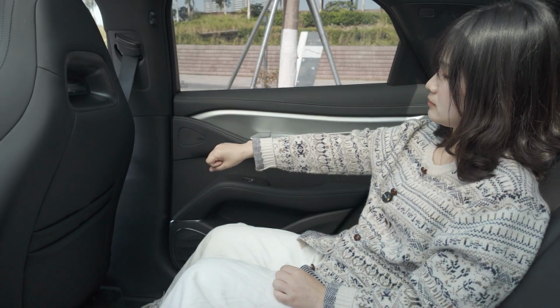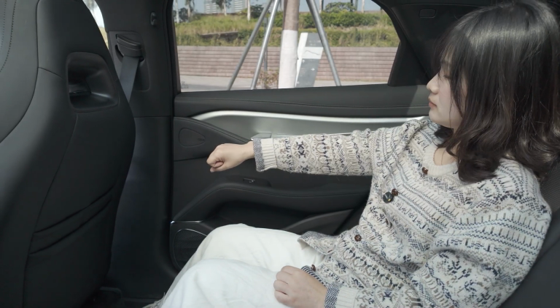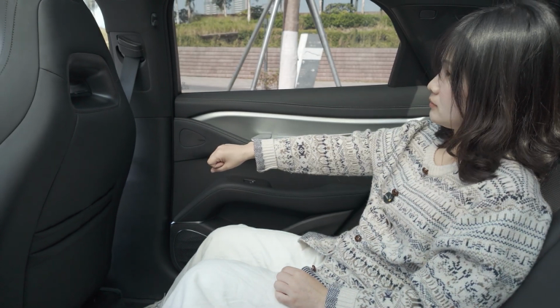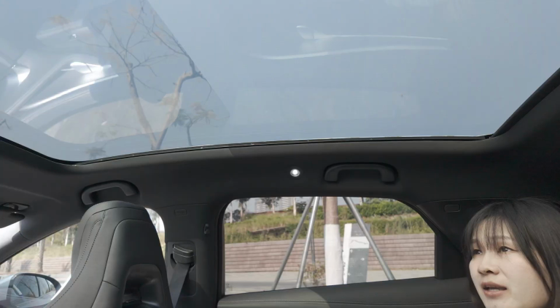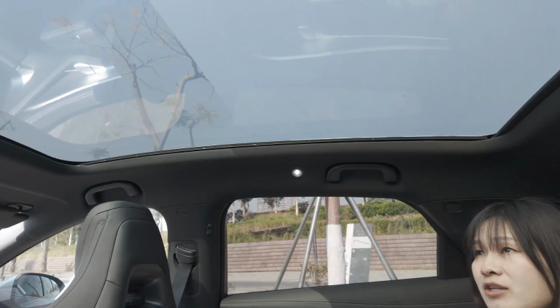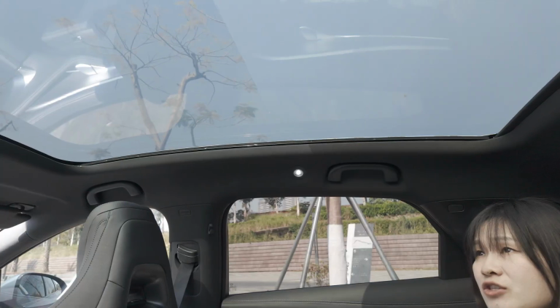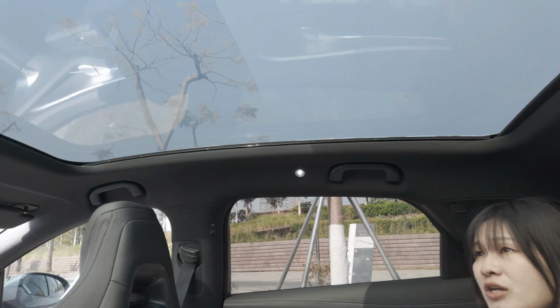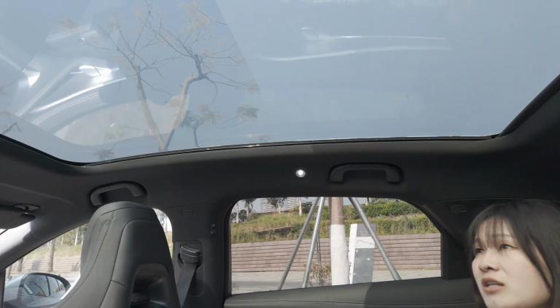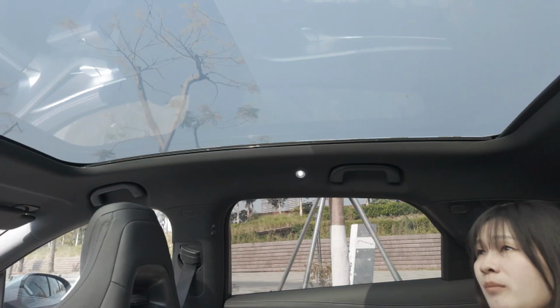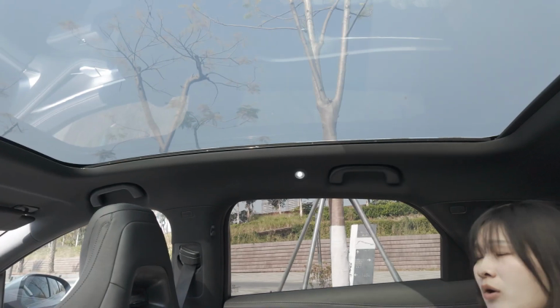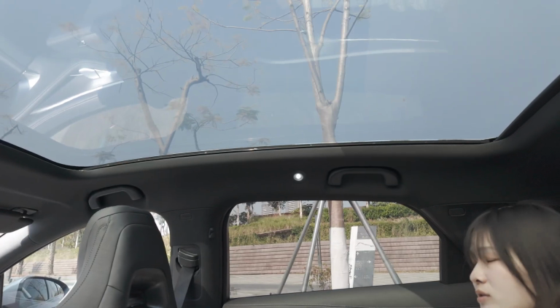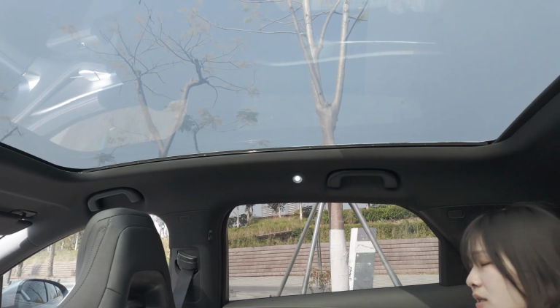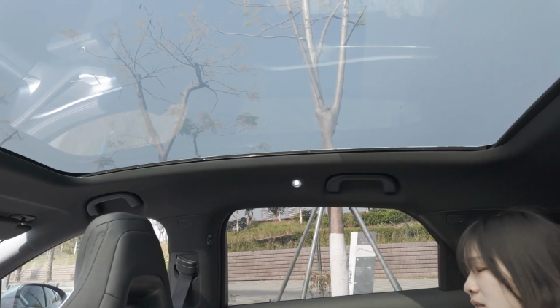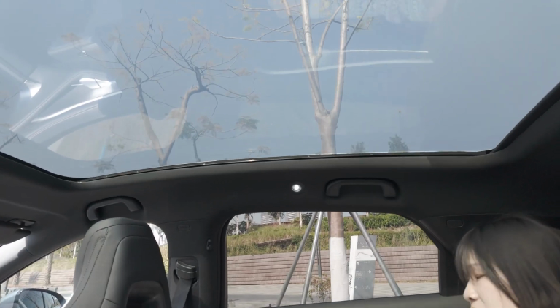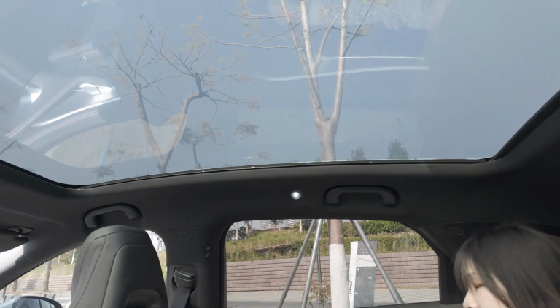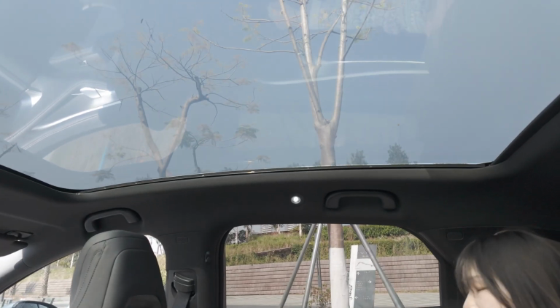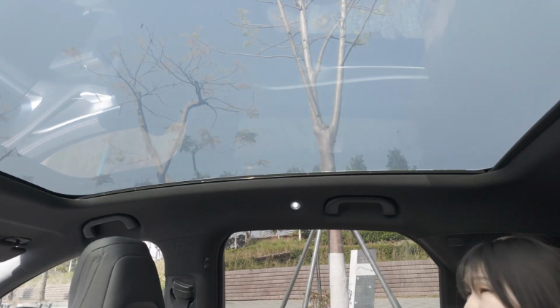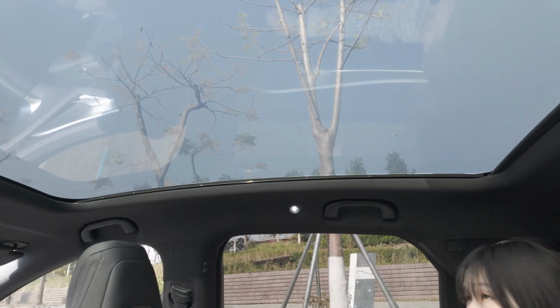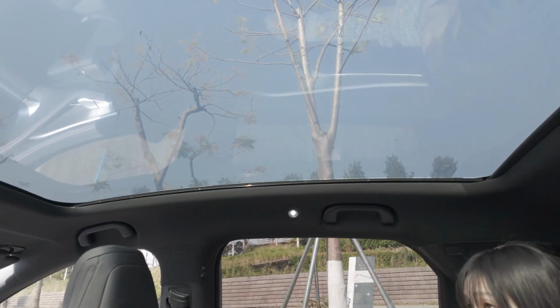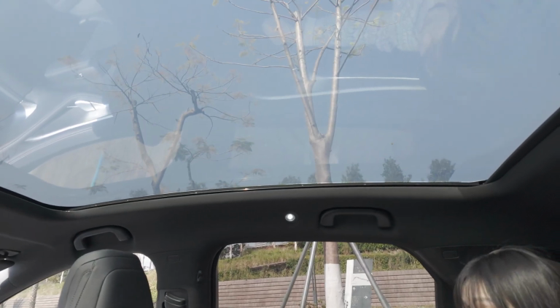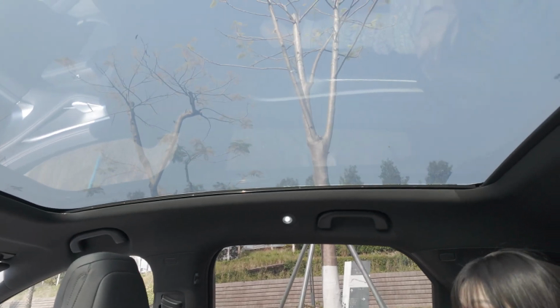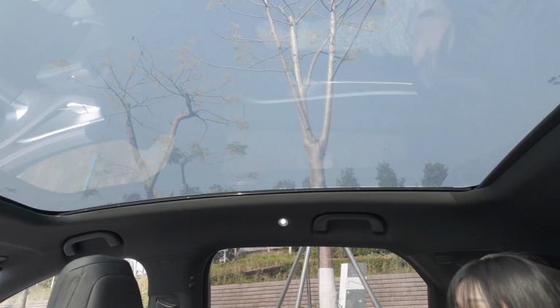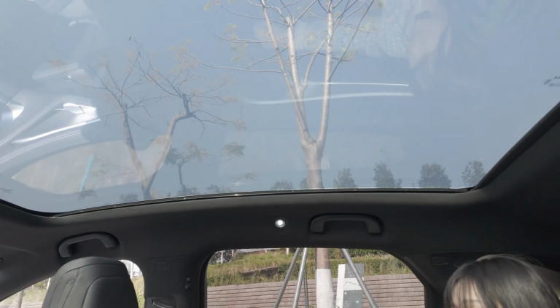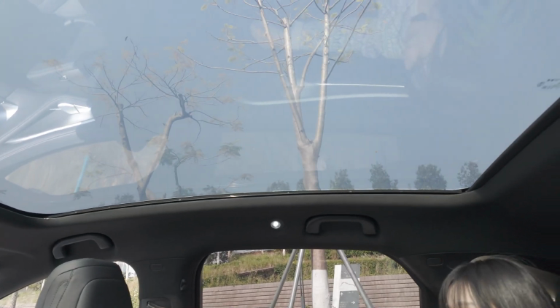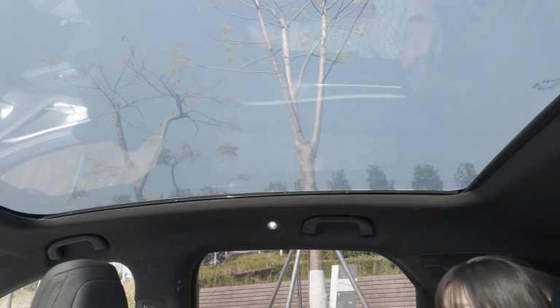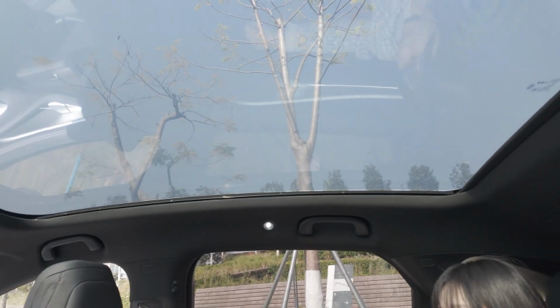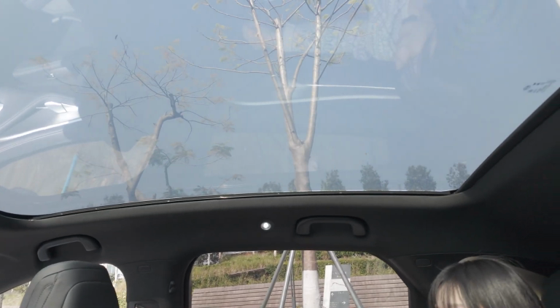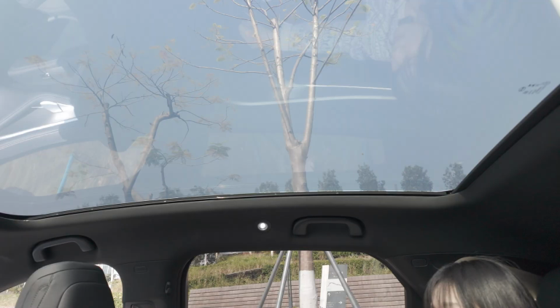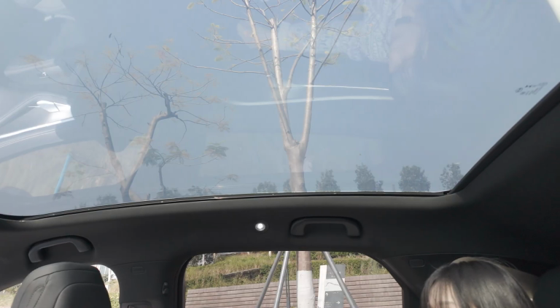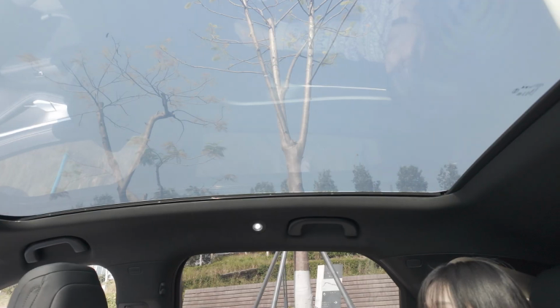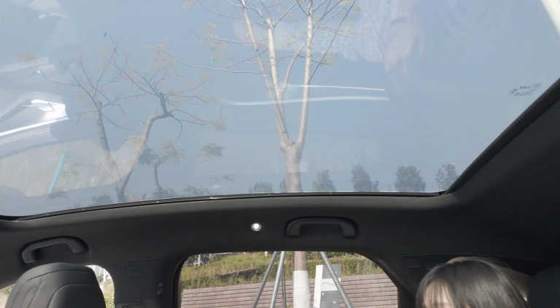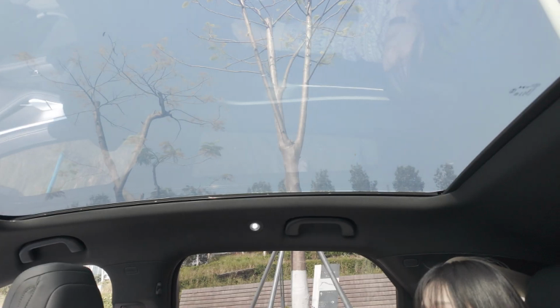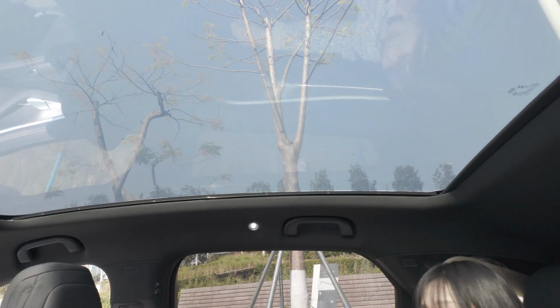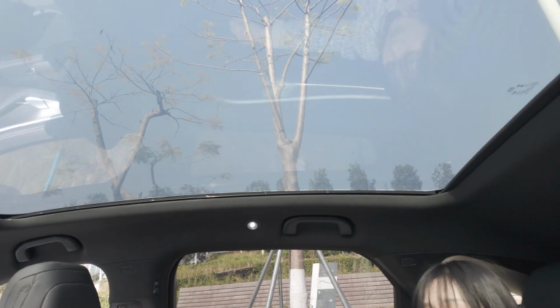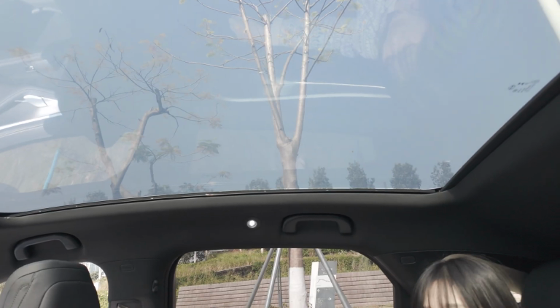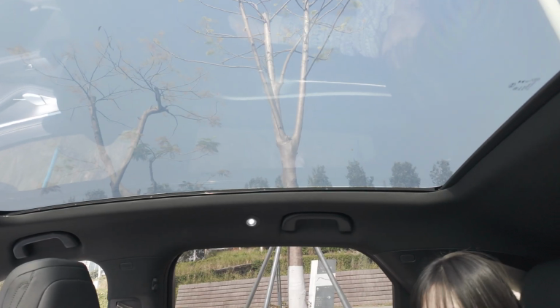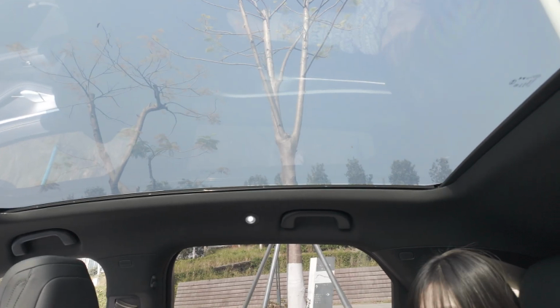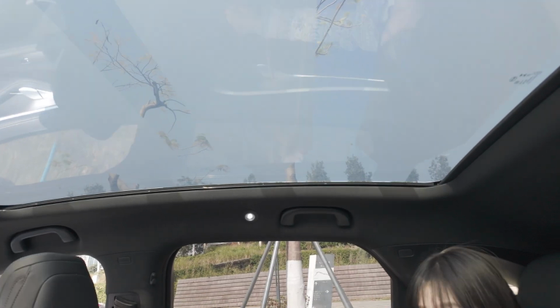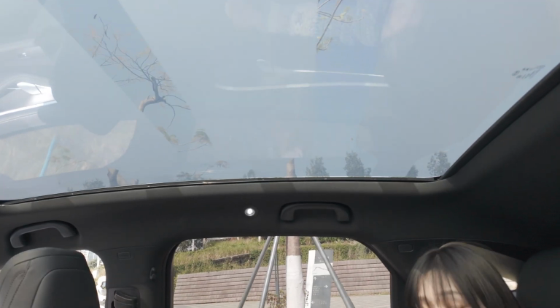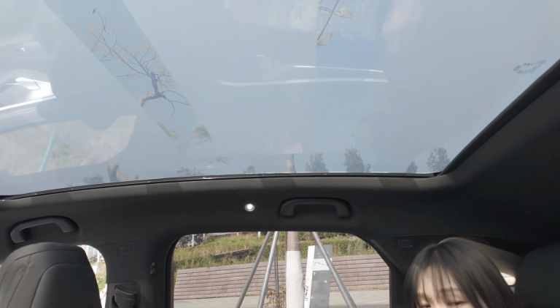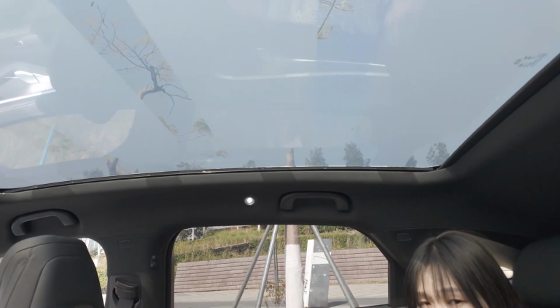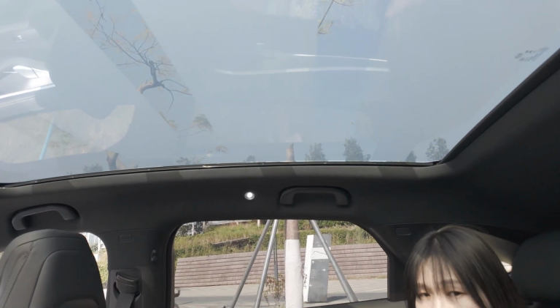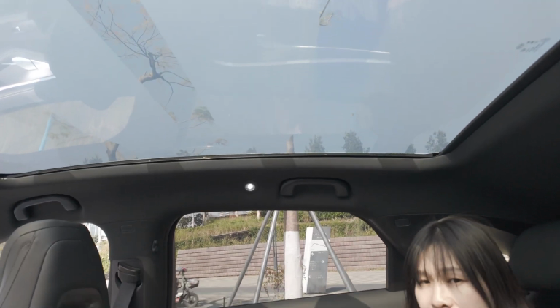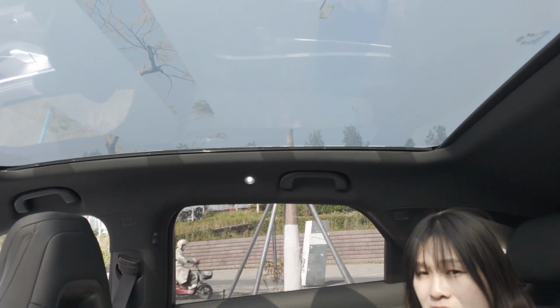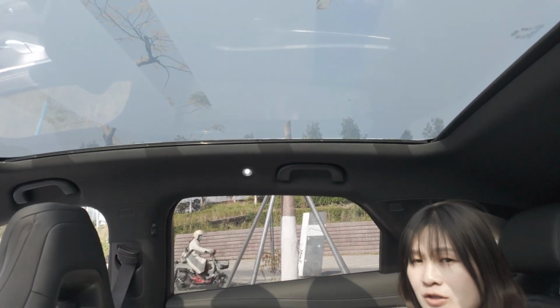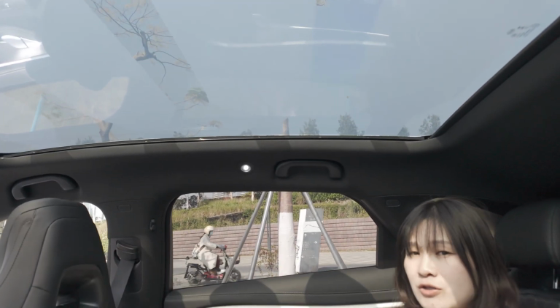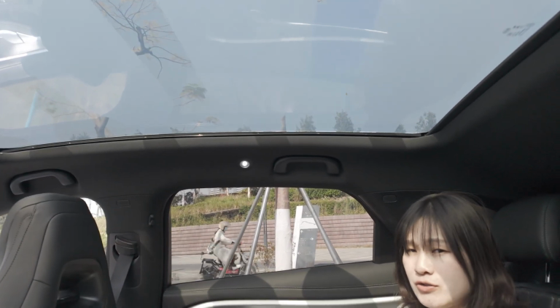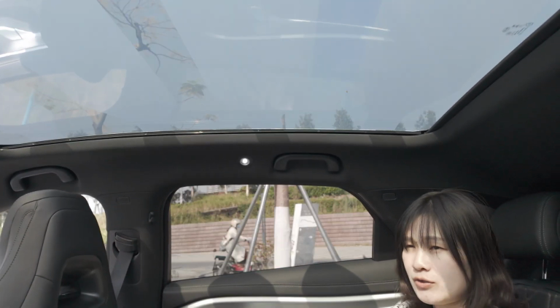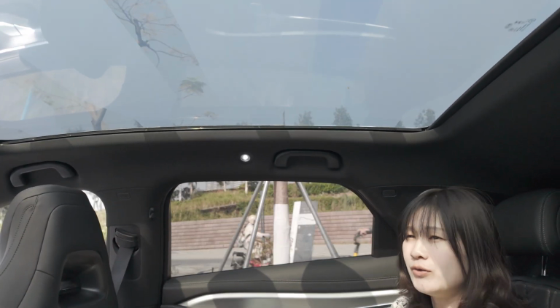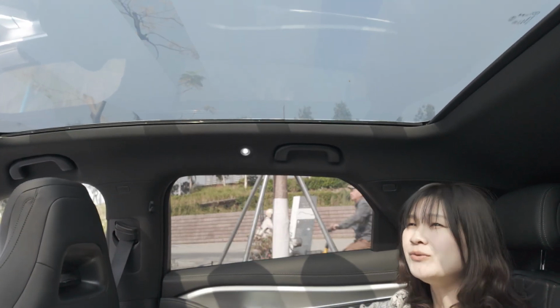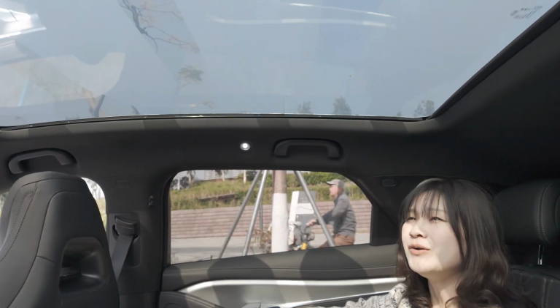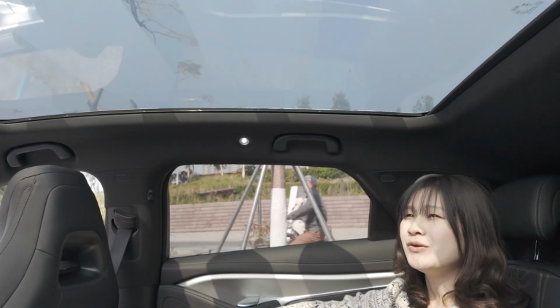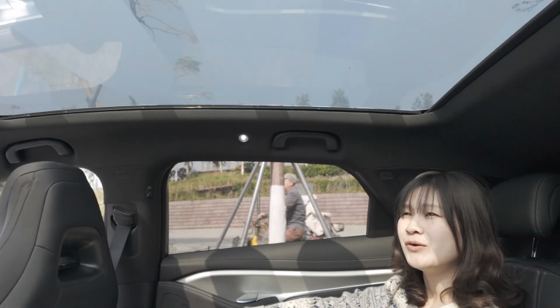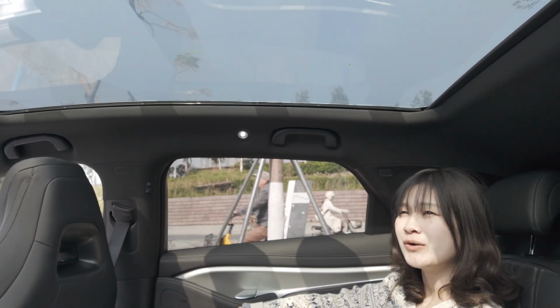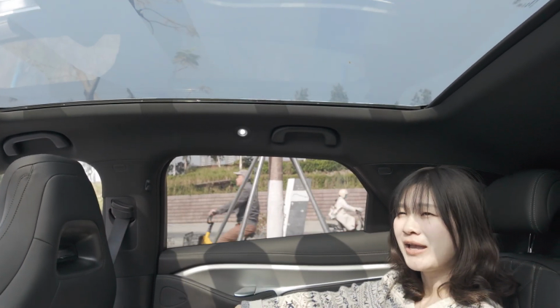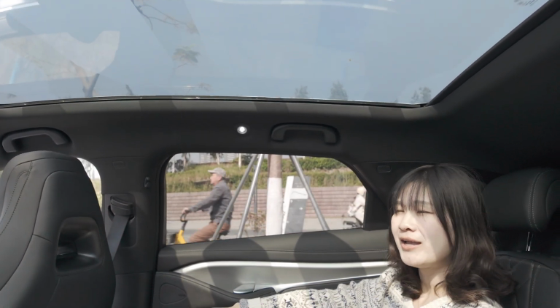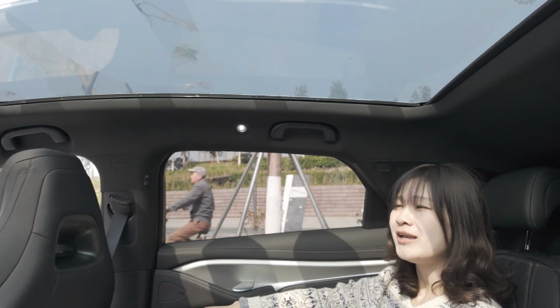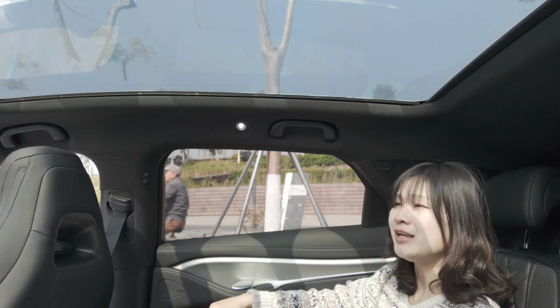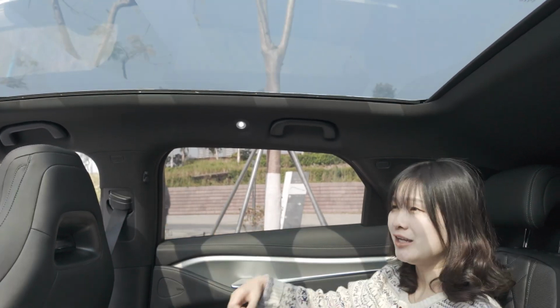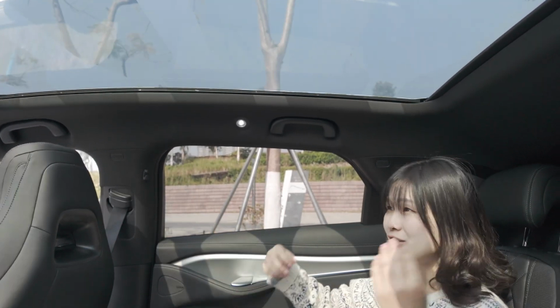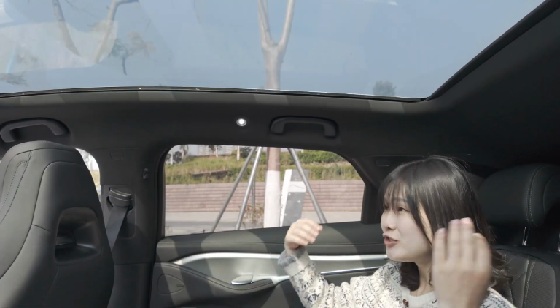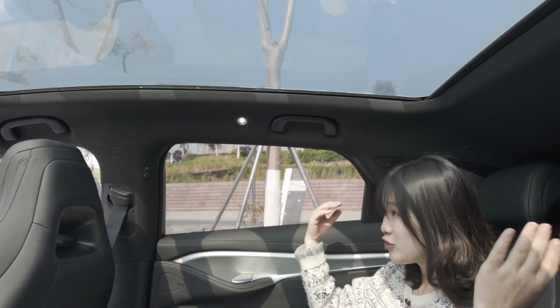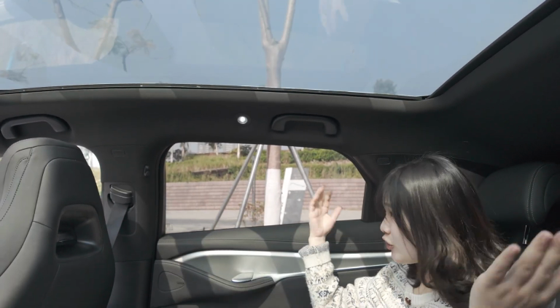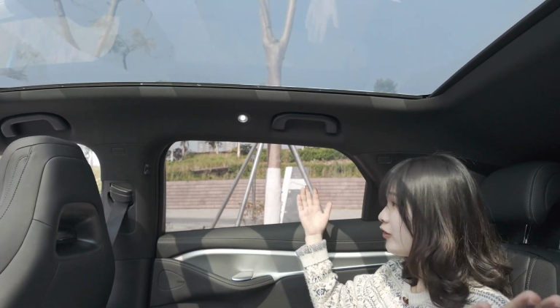In shading mode, this film can block sunshine more than 98%. So you can enjoy the benefits of the panoramic roof without worrying about the sun.